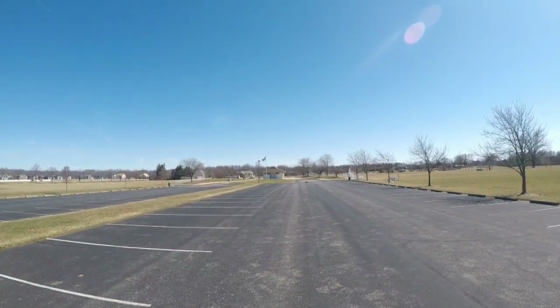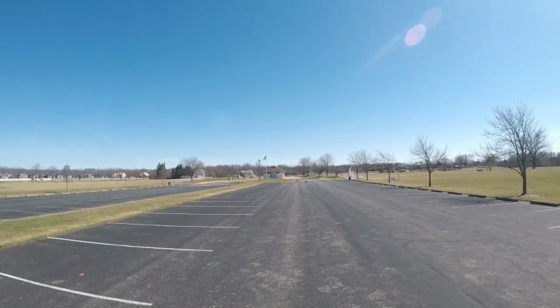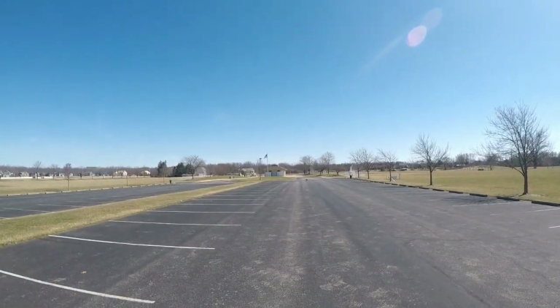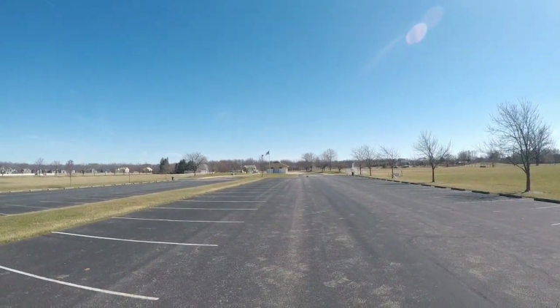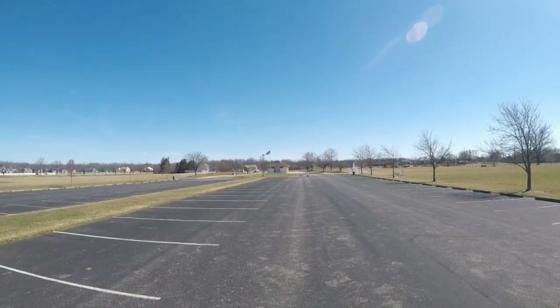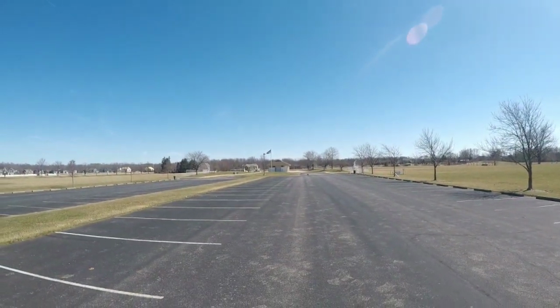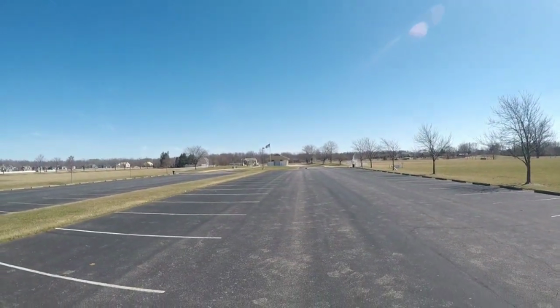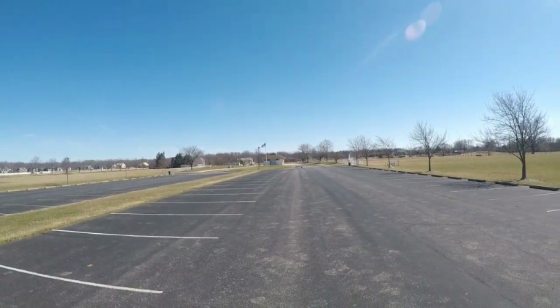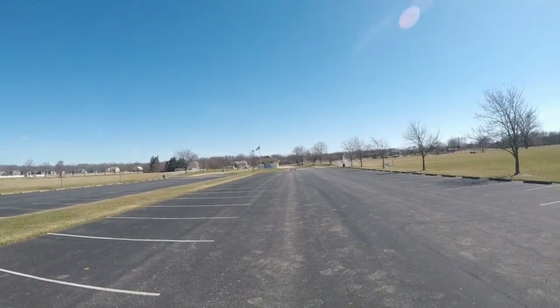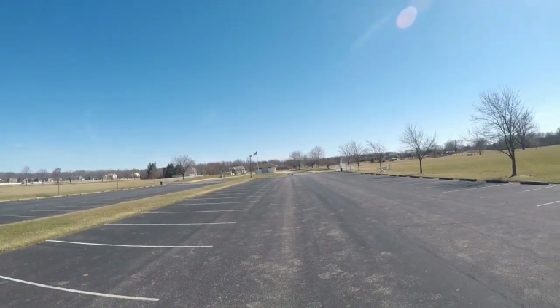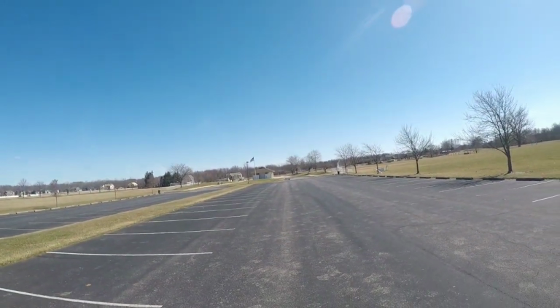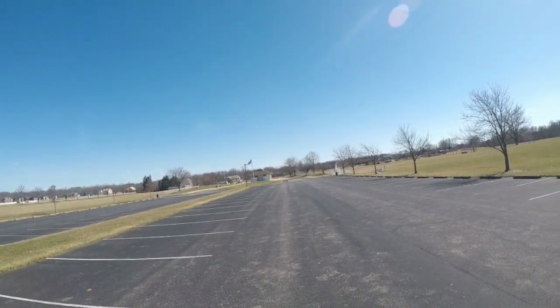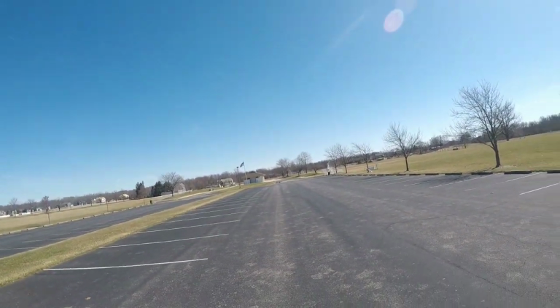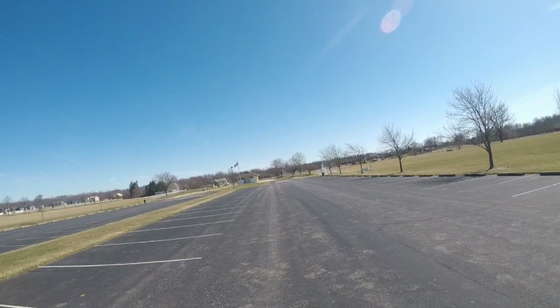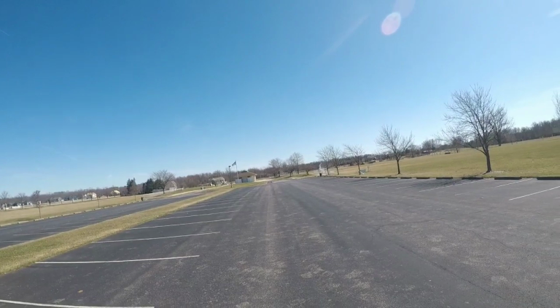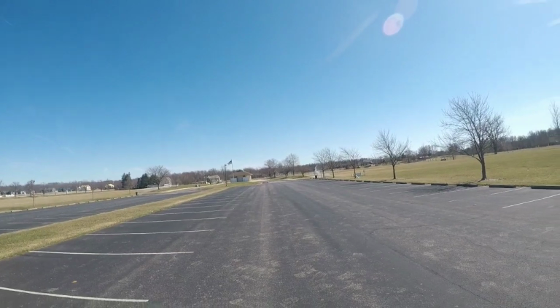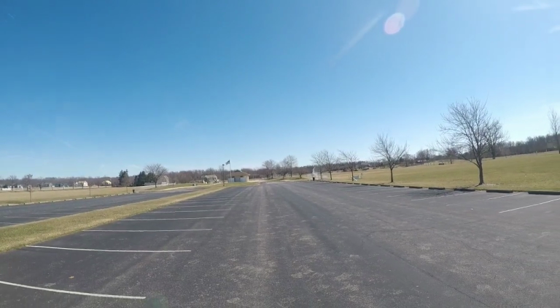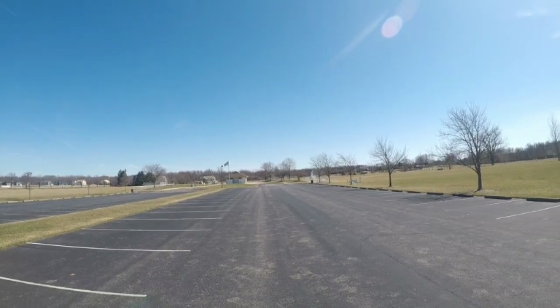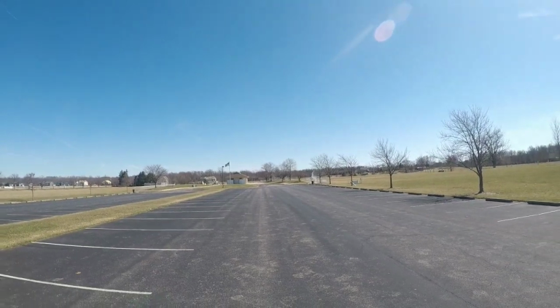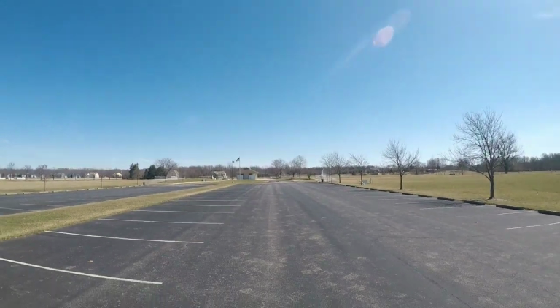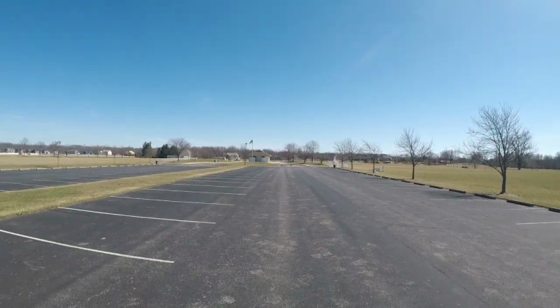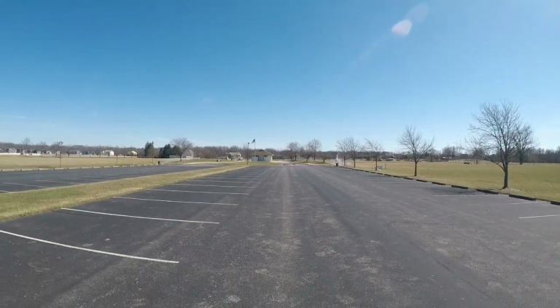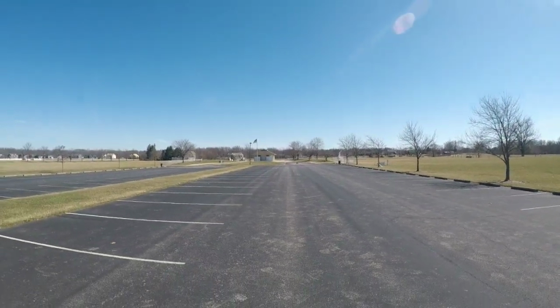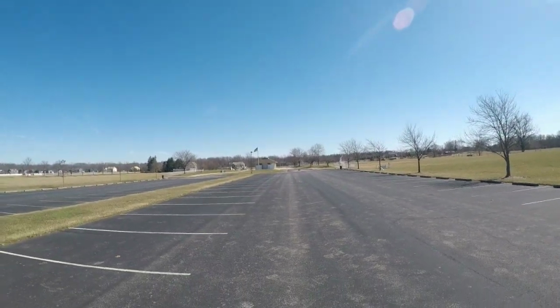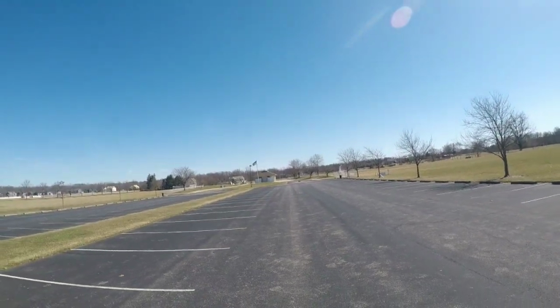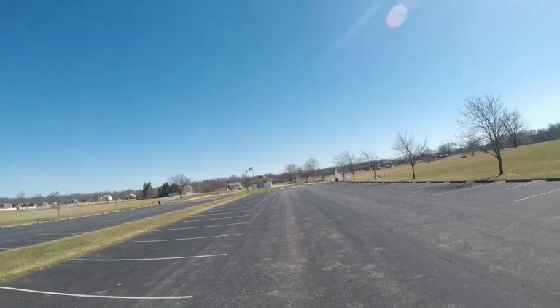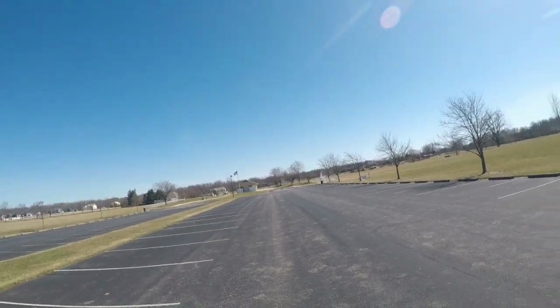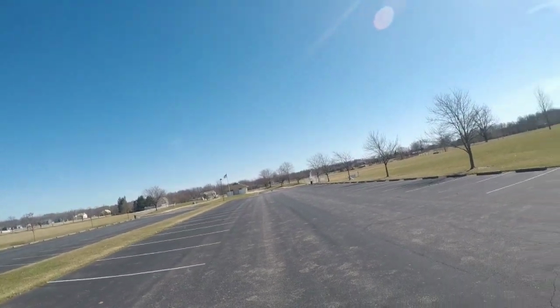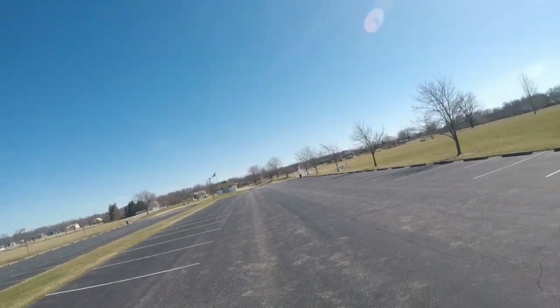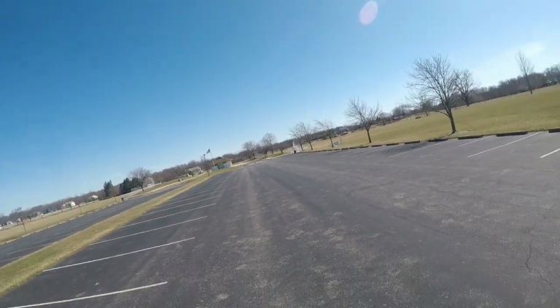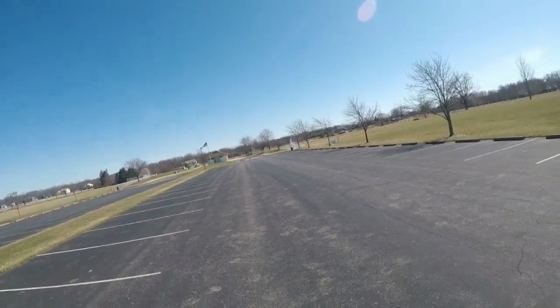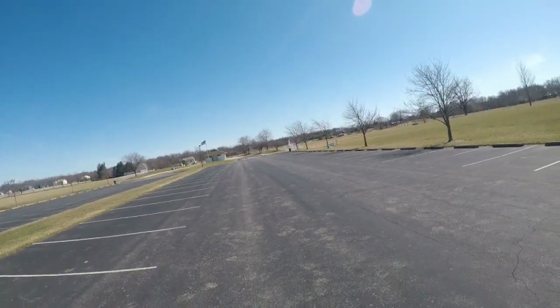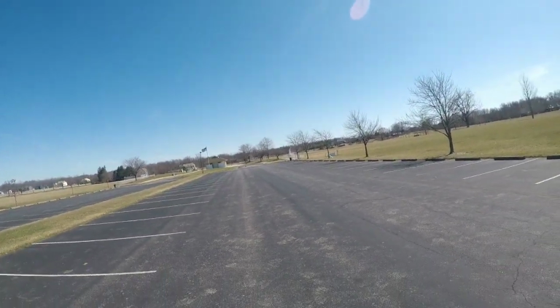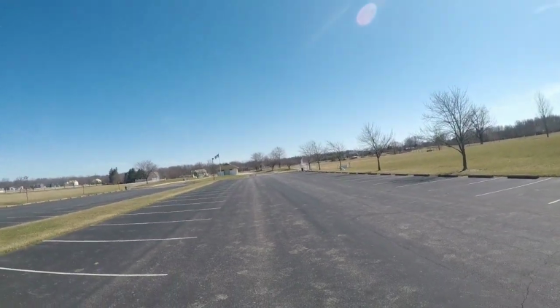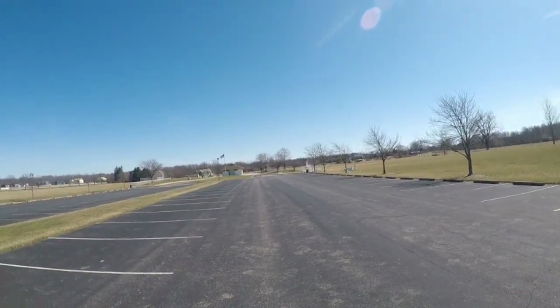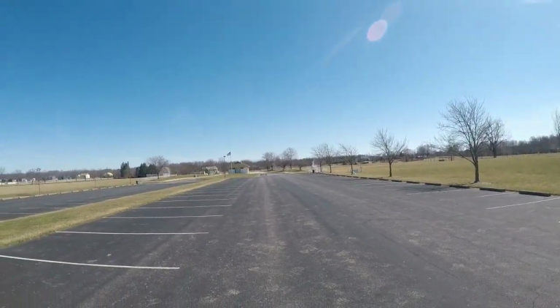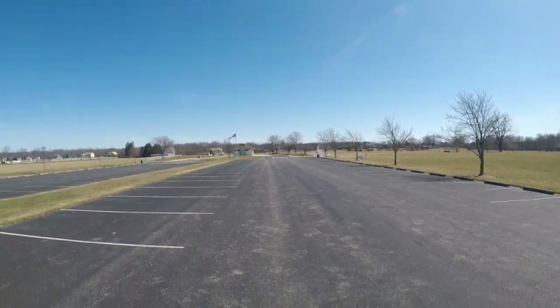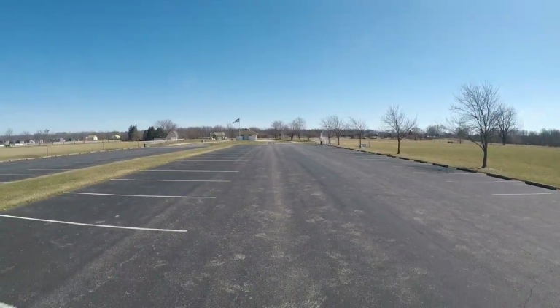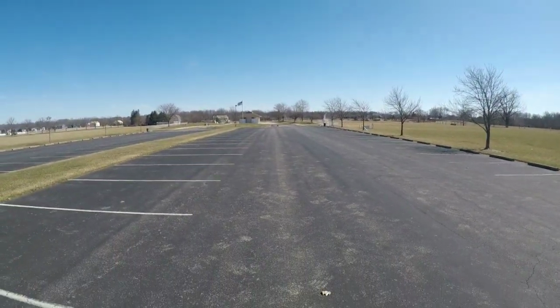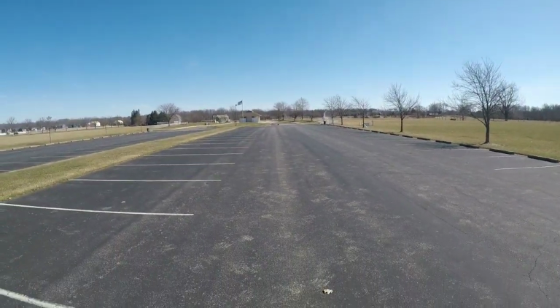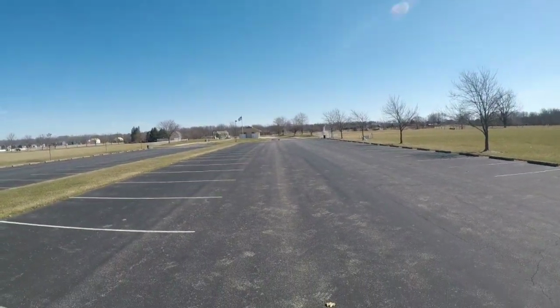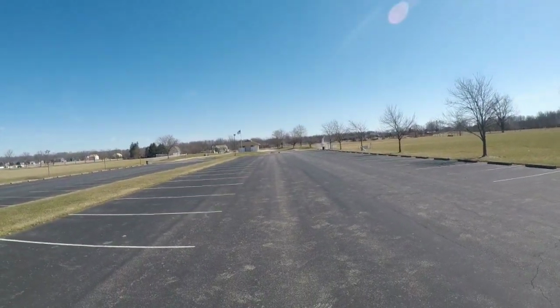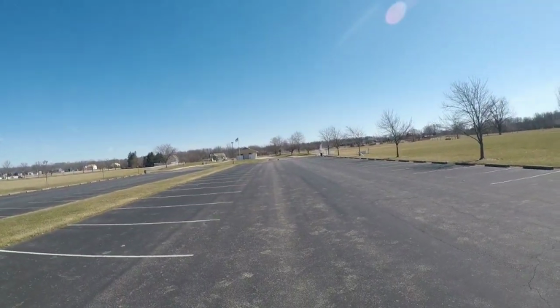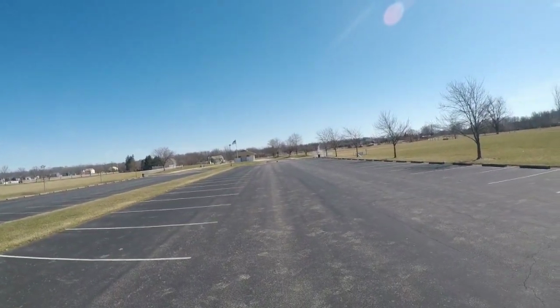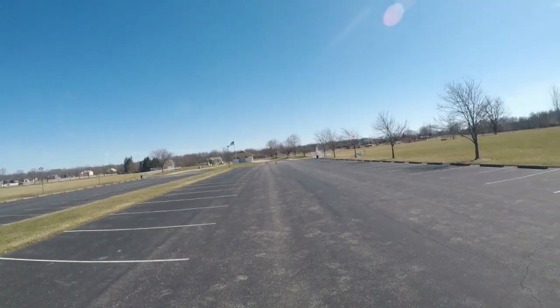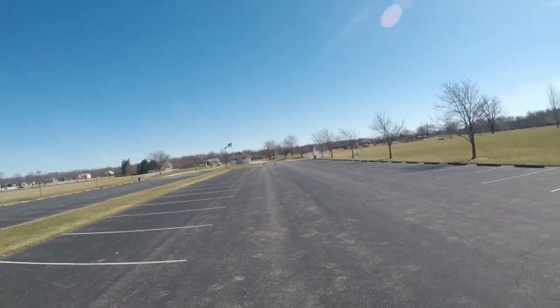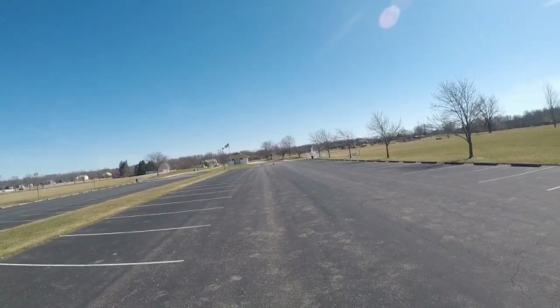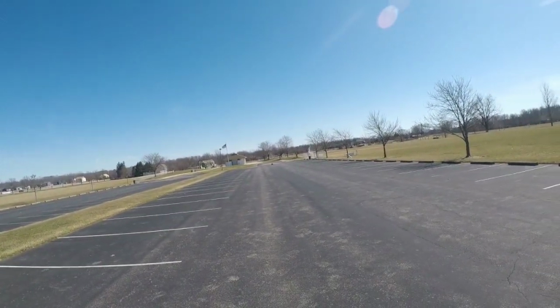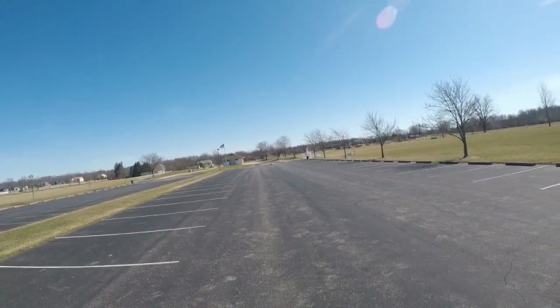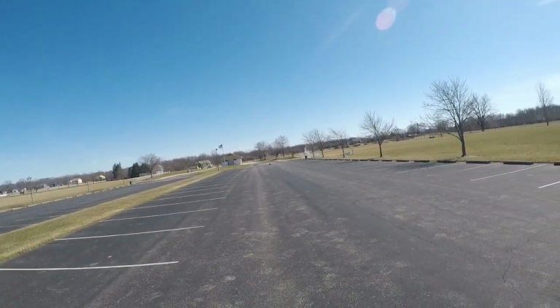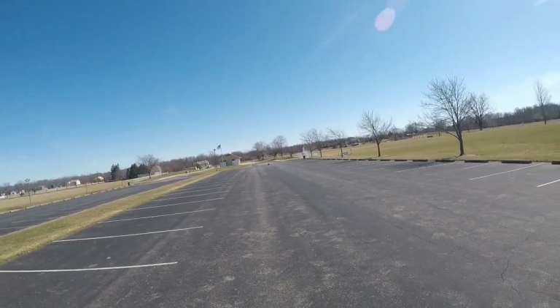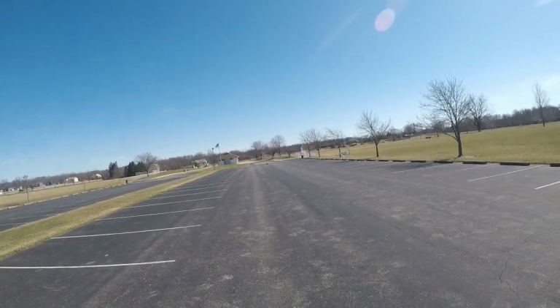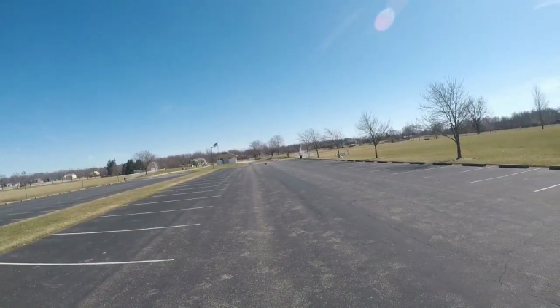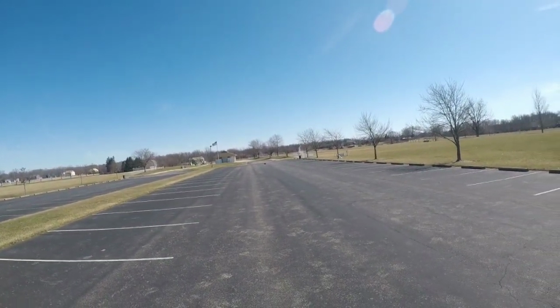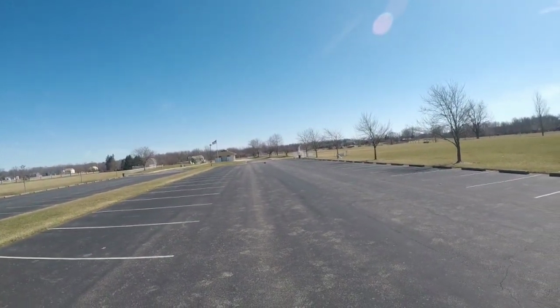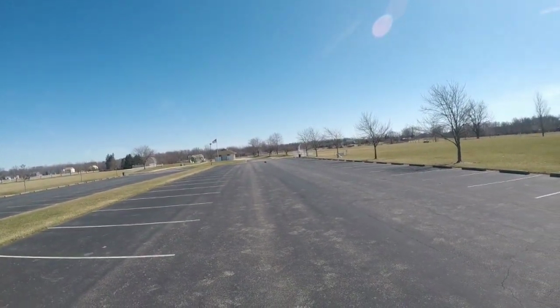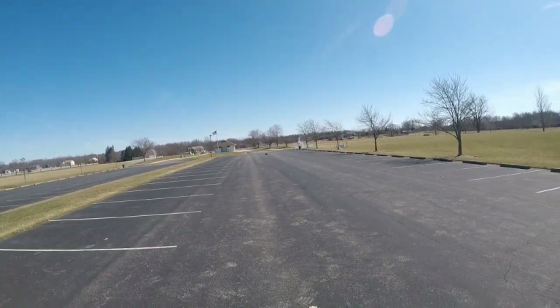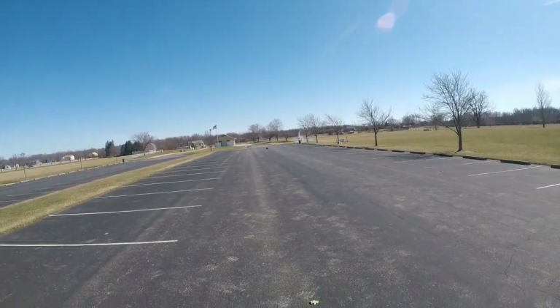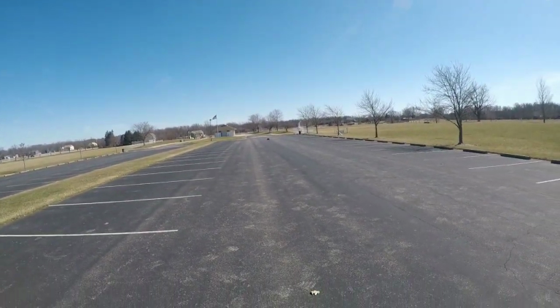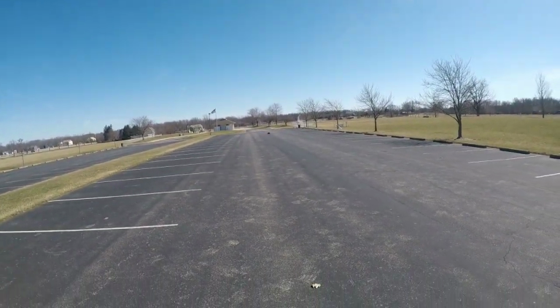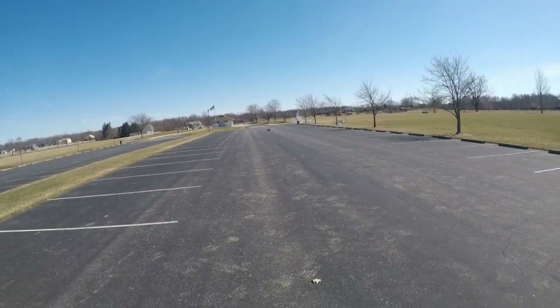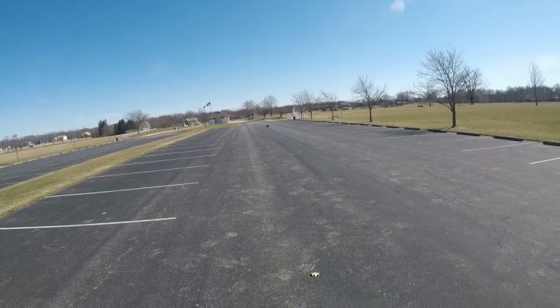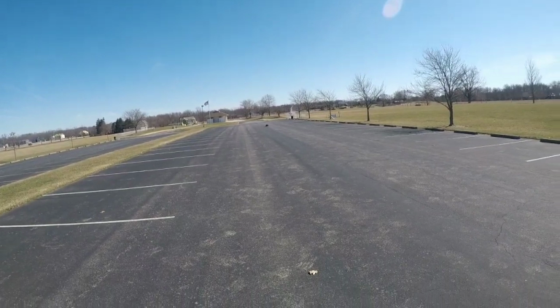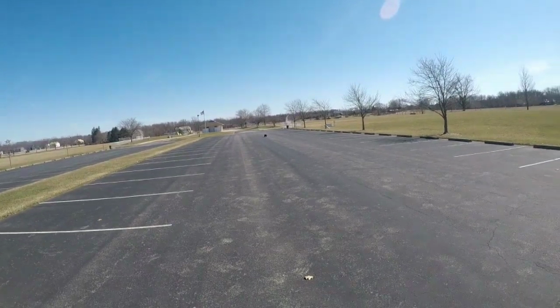I'm loving the Mojave, man. If y'all ain't got a Mojave in y'all's lineup, y'all gotta get y'all one — definitely. These Z batteries are the truth though.